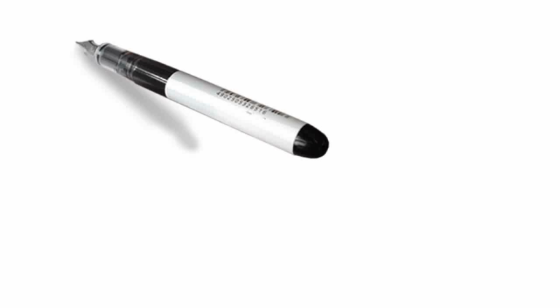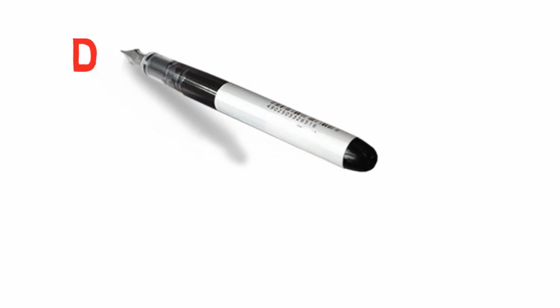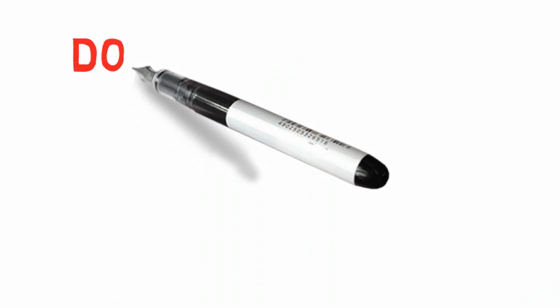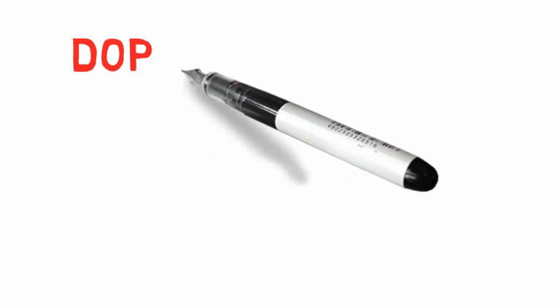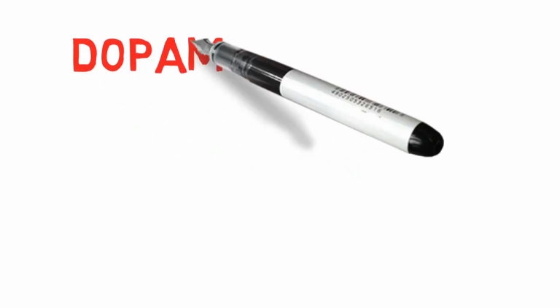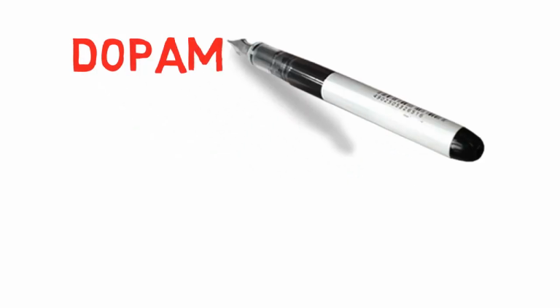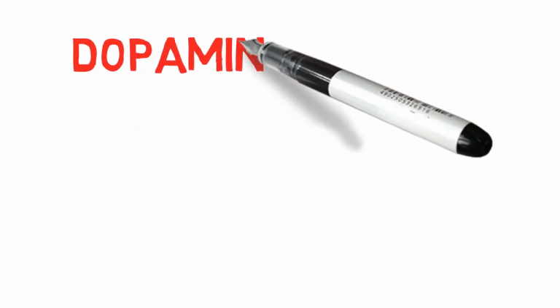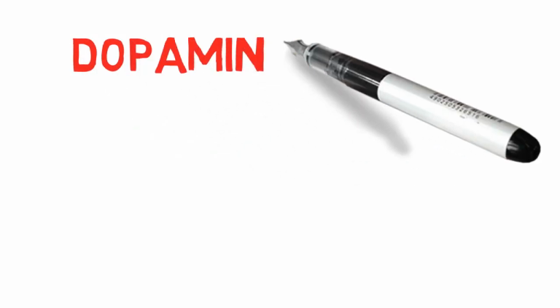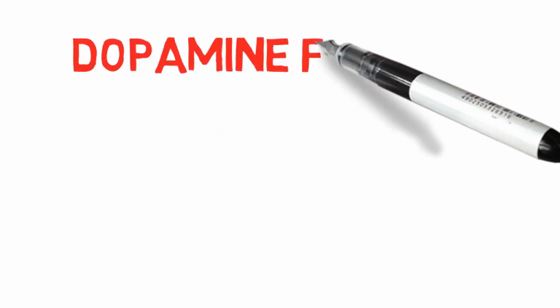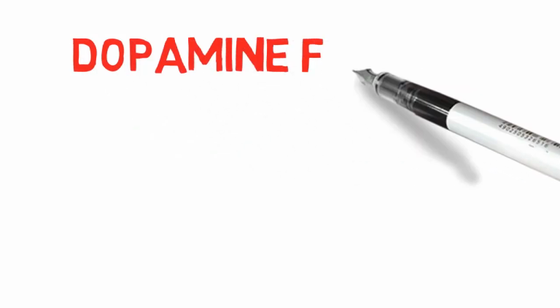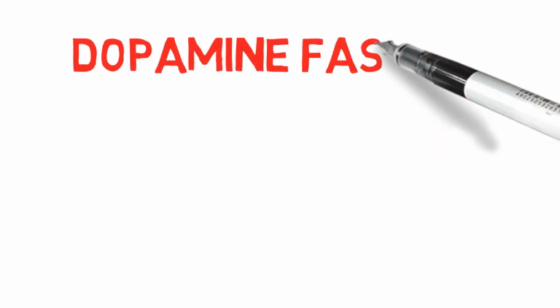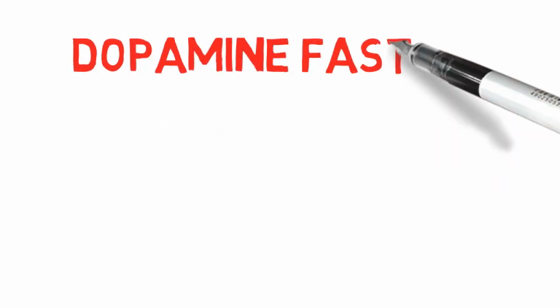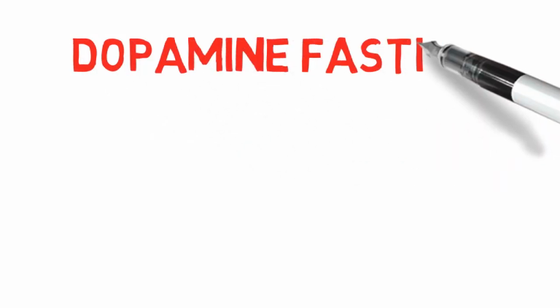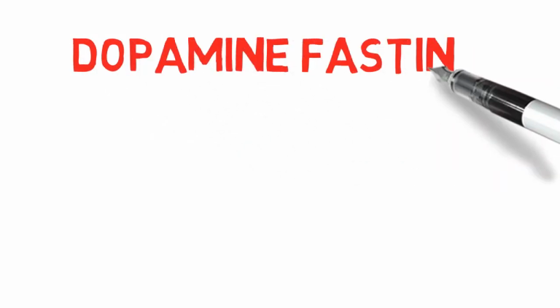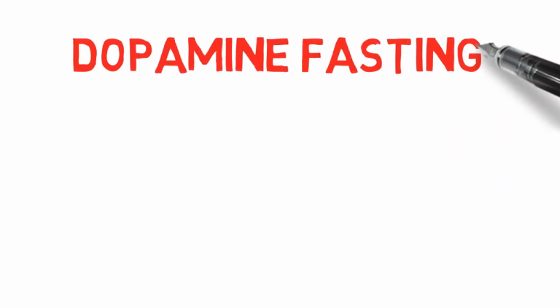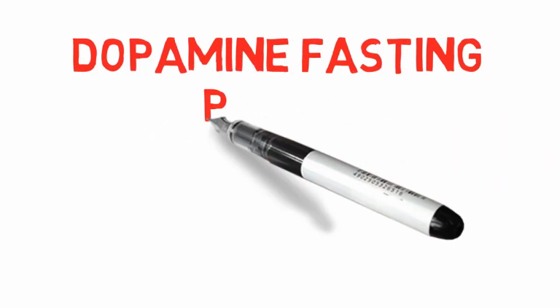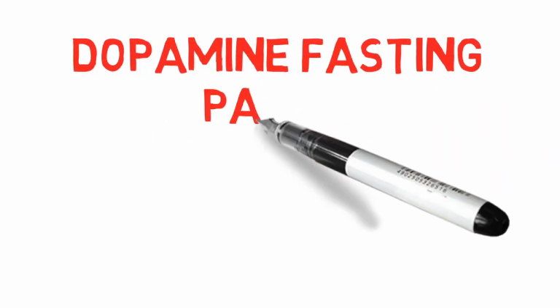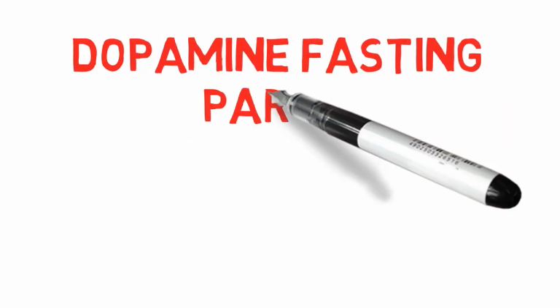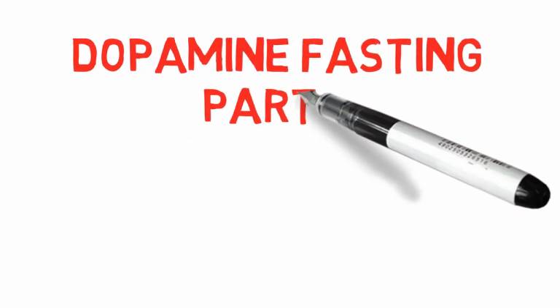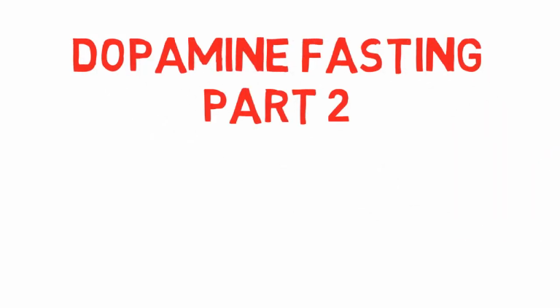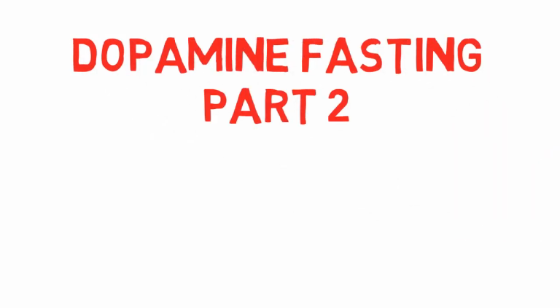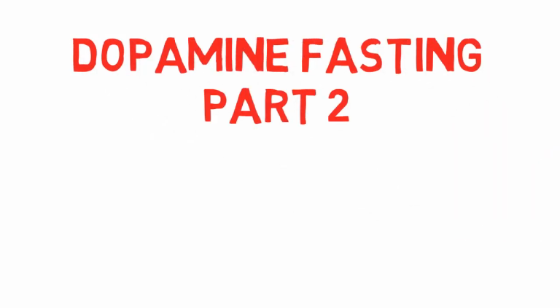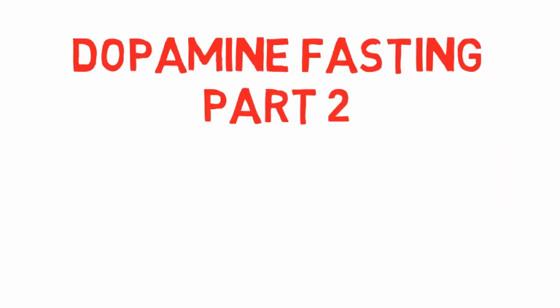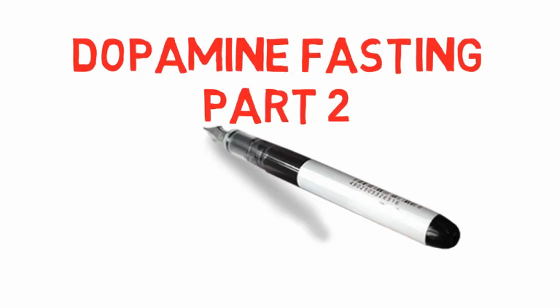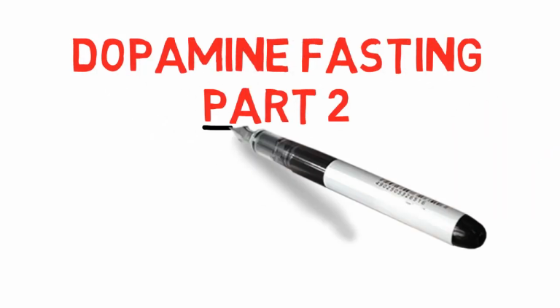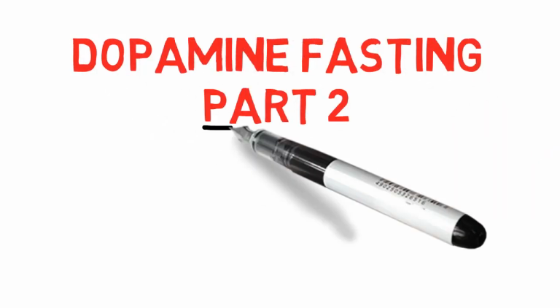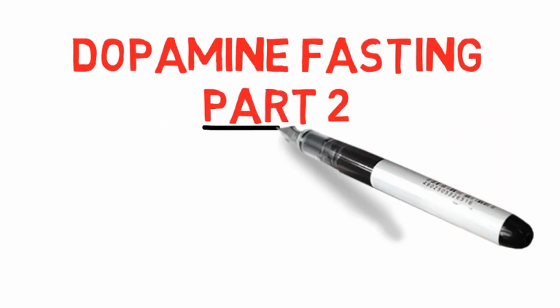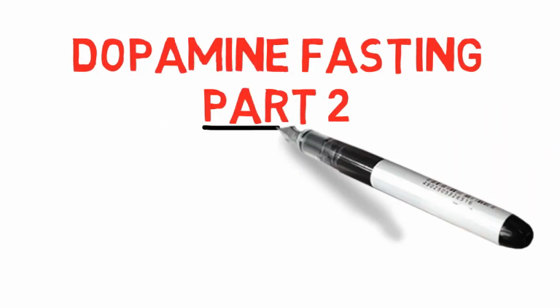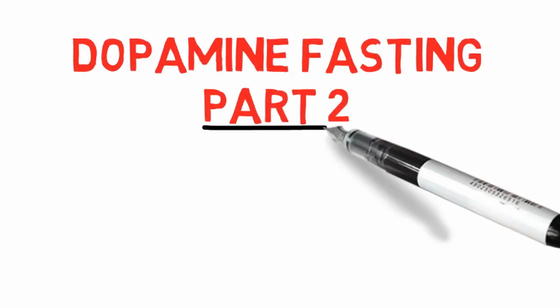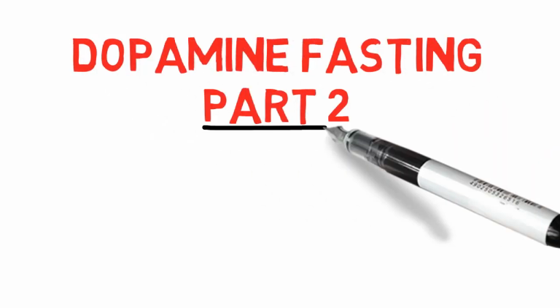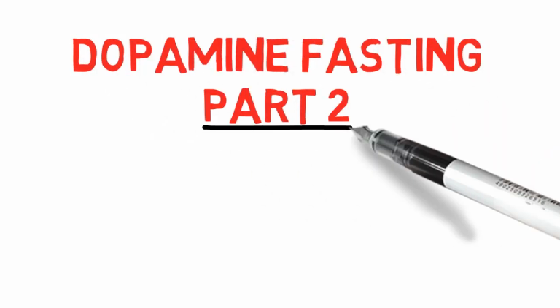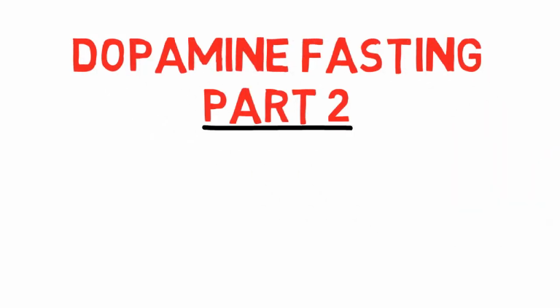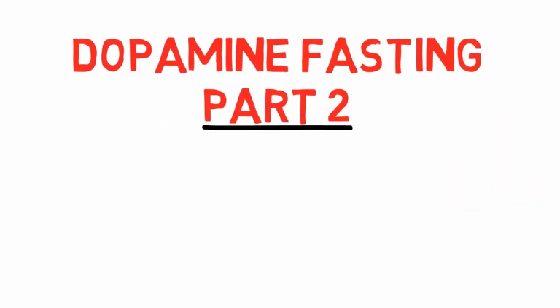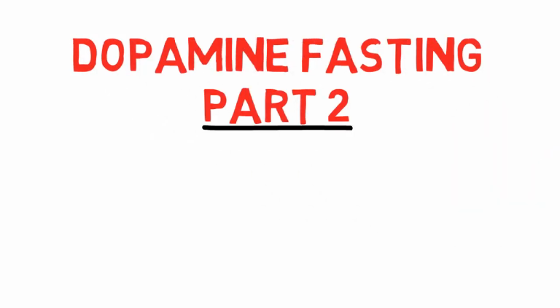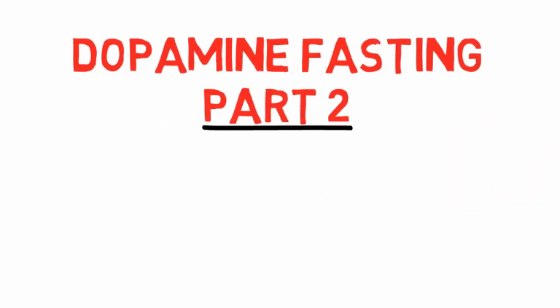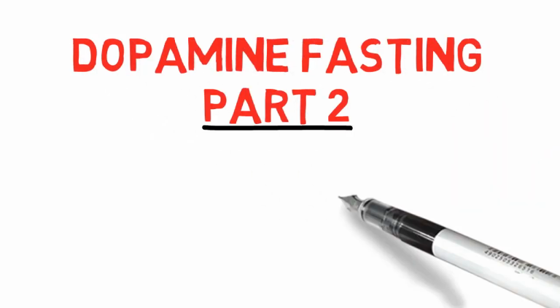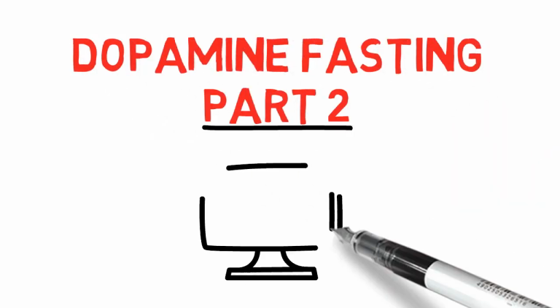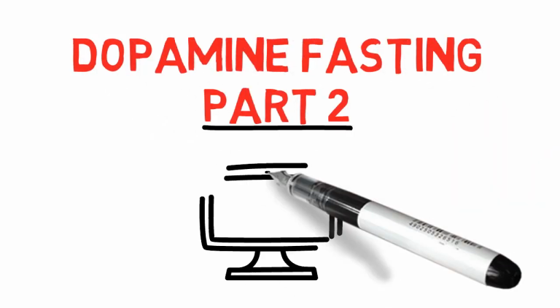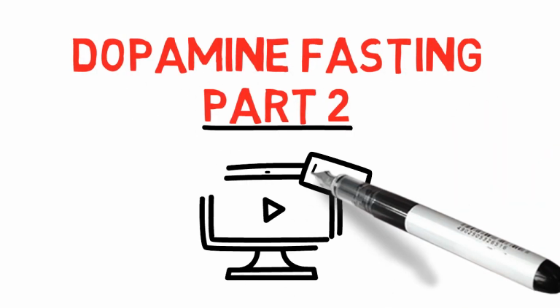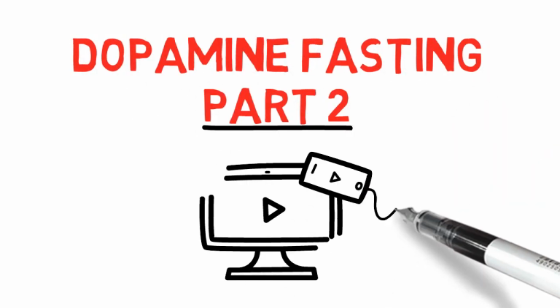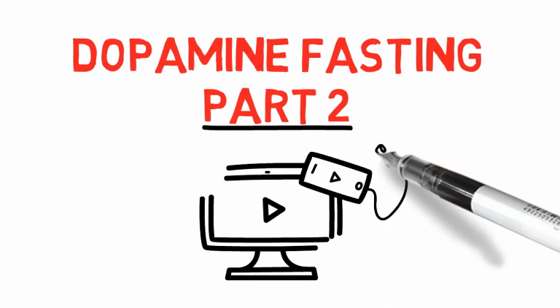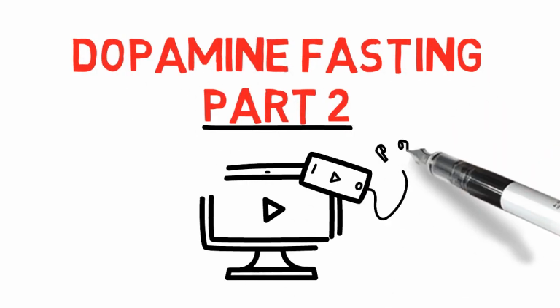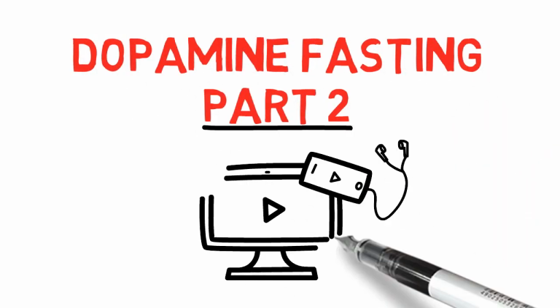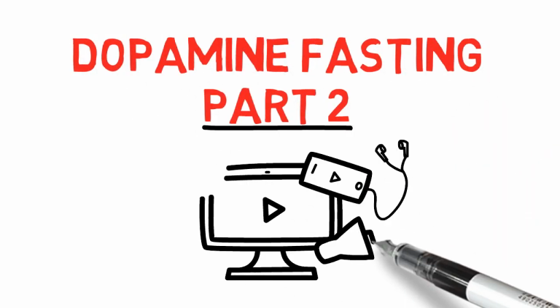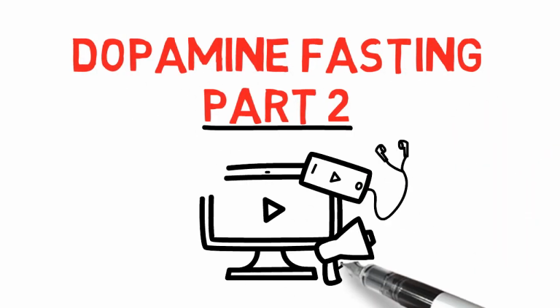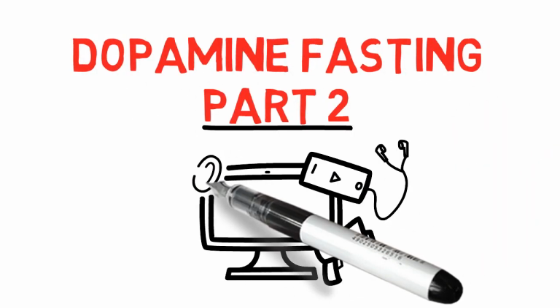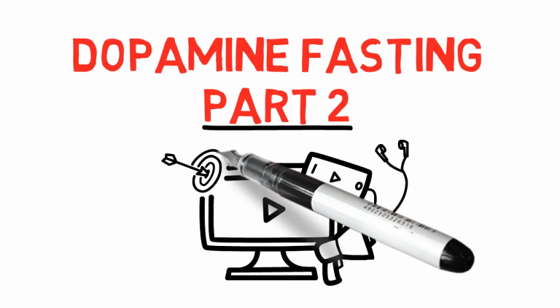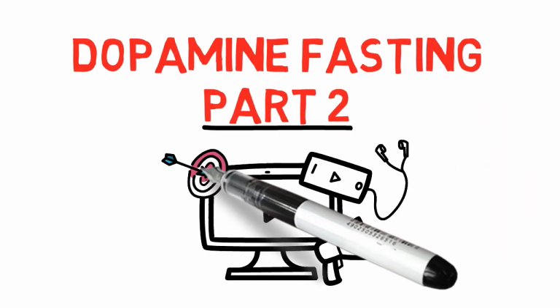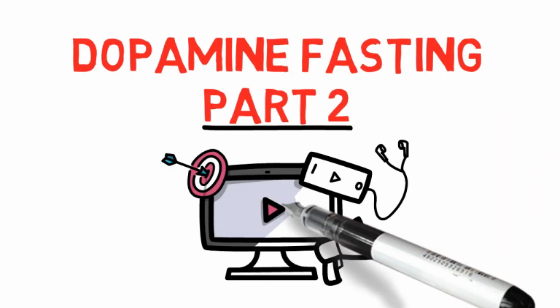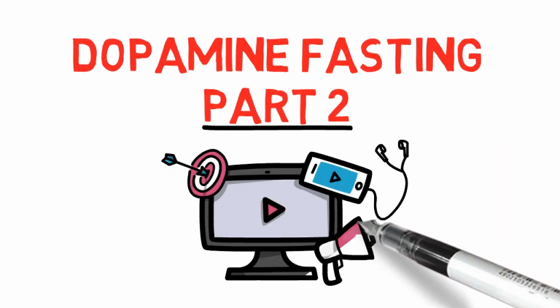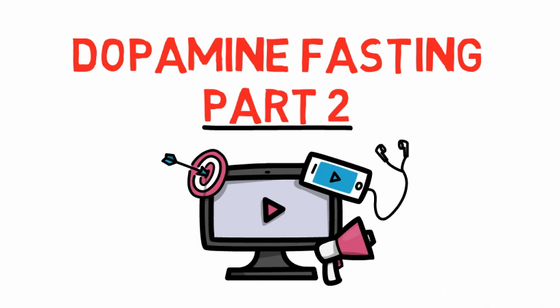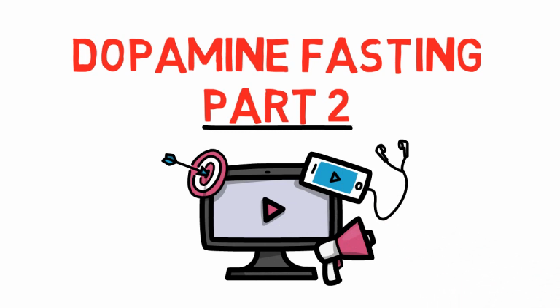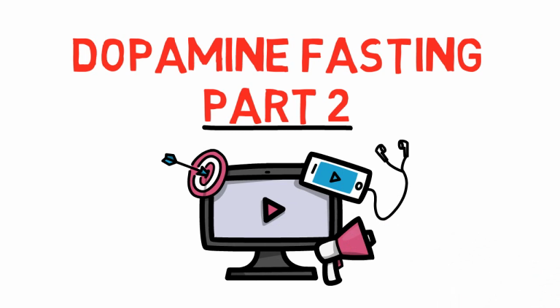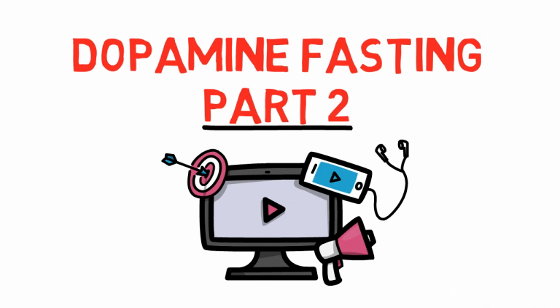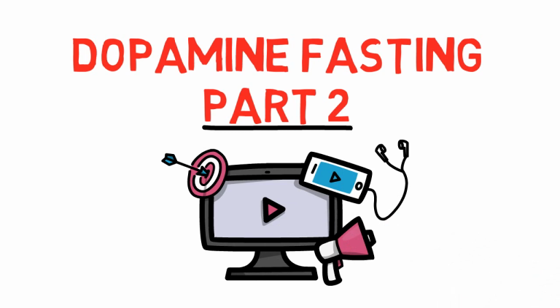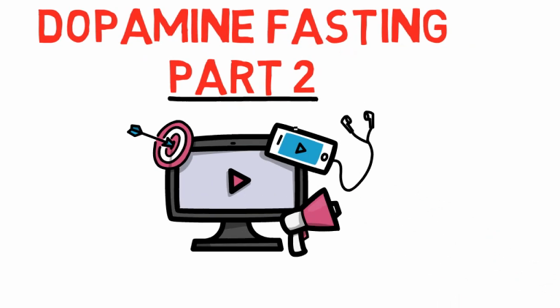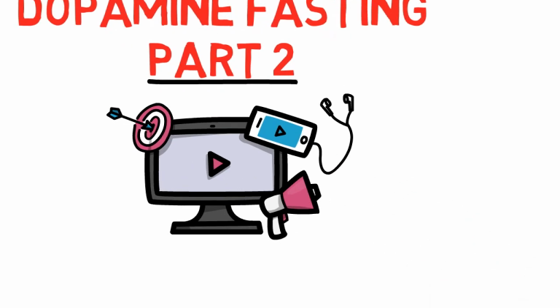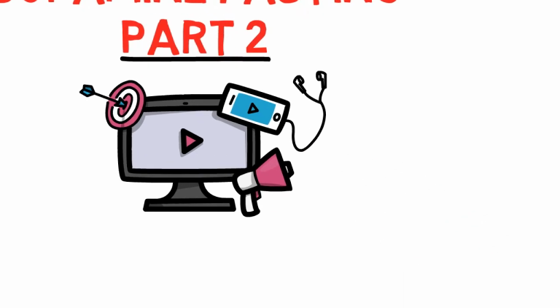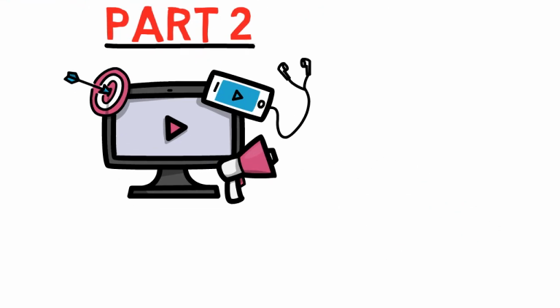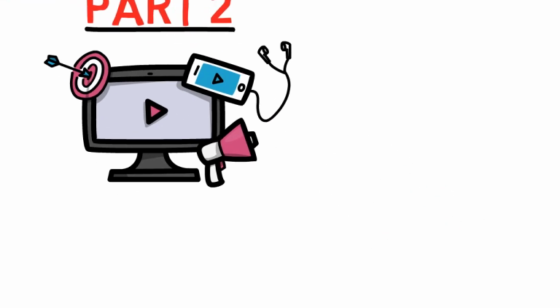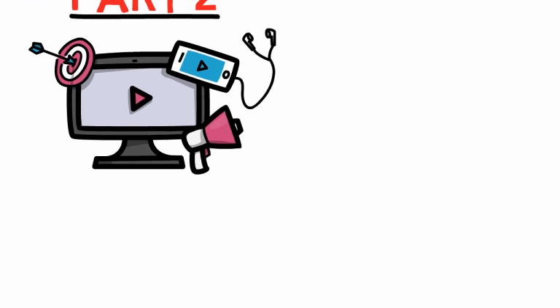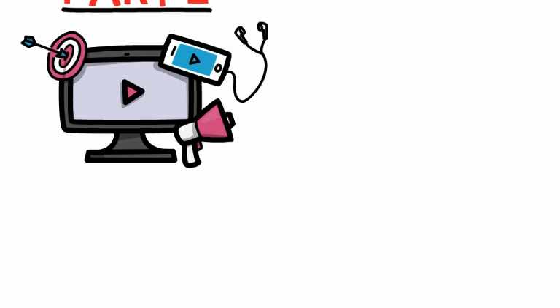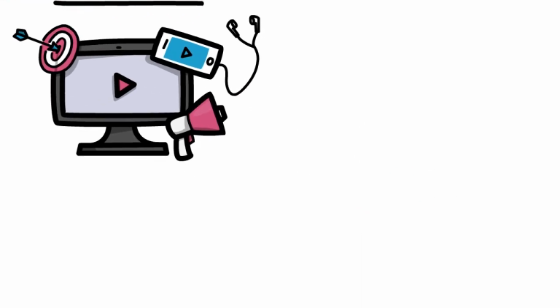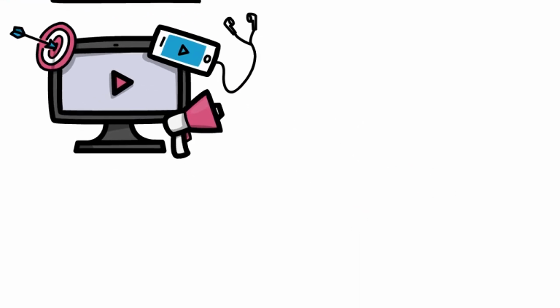Scandinavian Bob here, hi. Welcome to part 2 of the dopamine series. Let's continue where we left off.